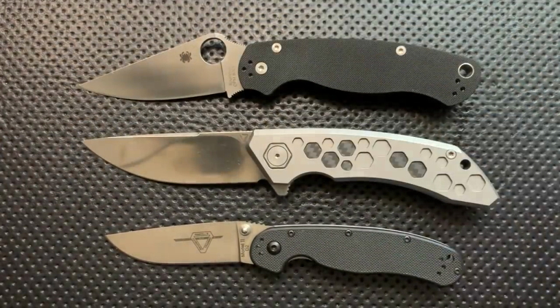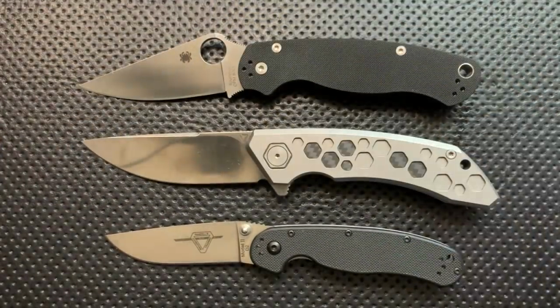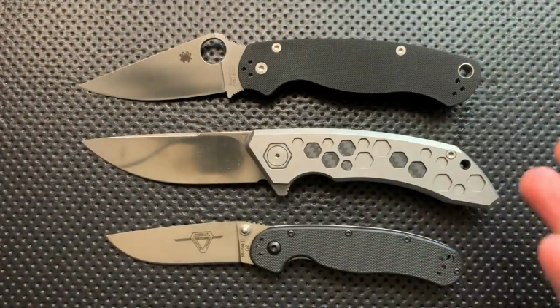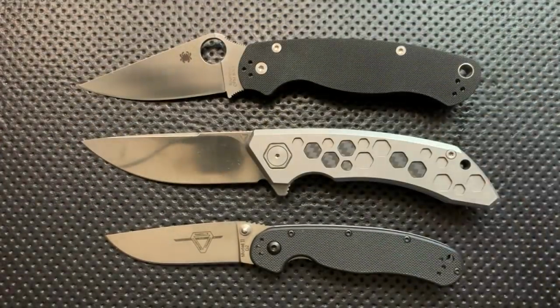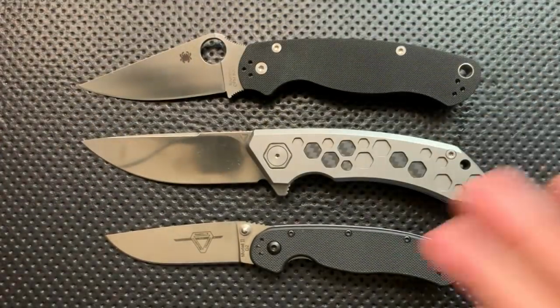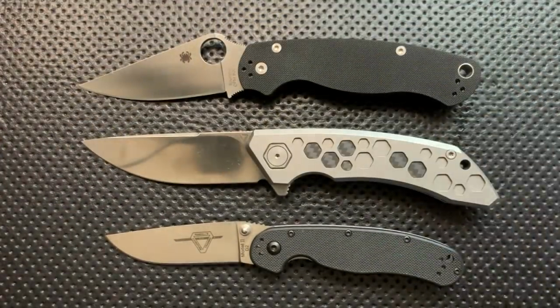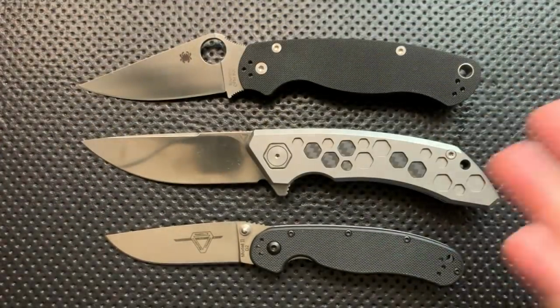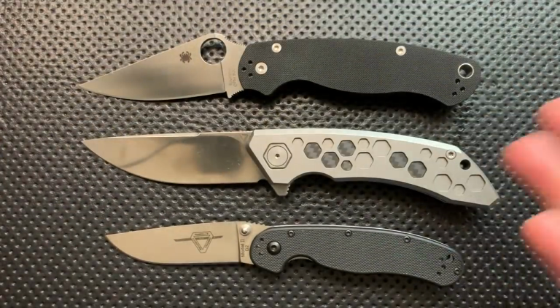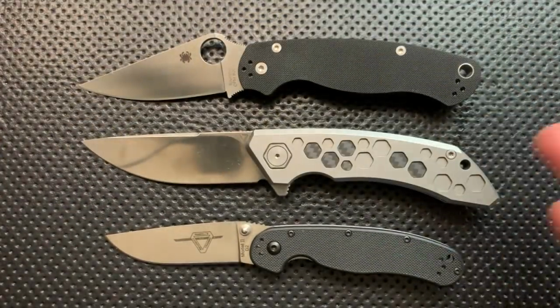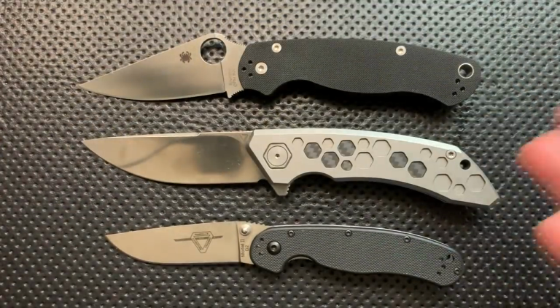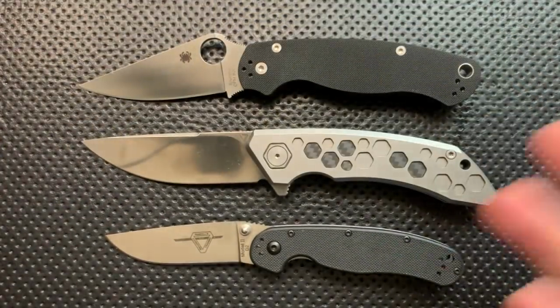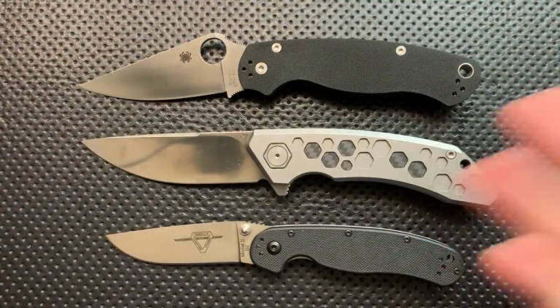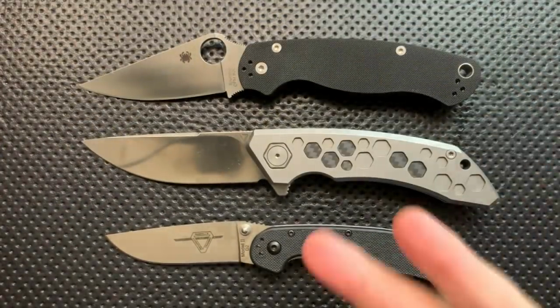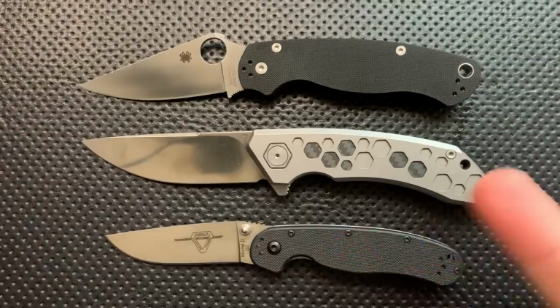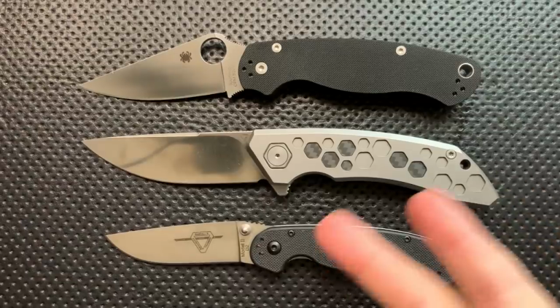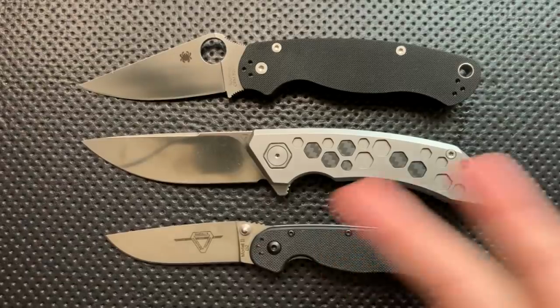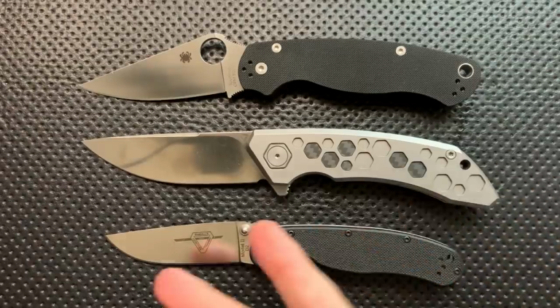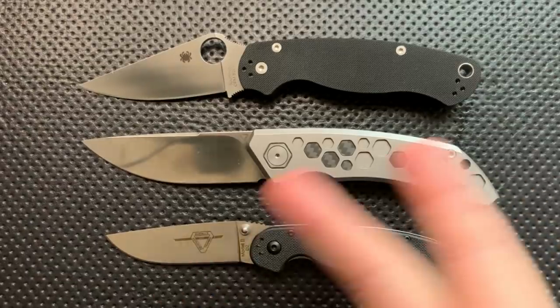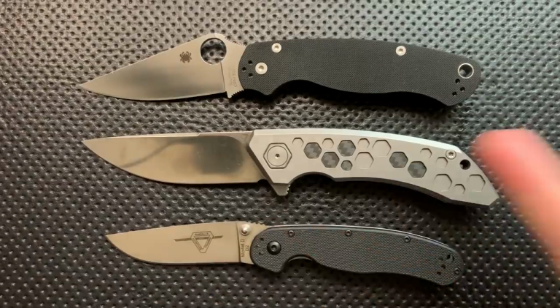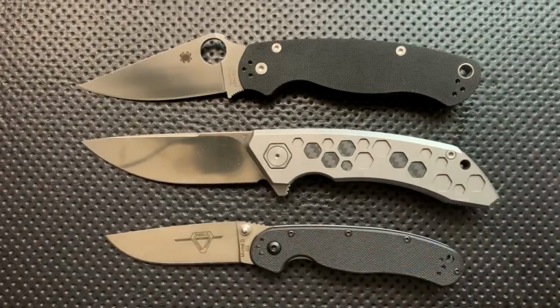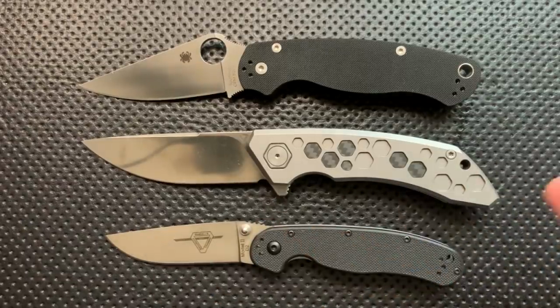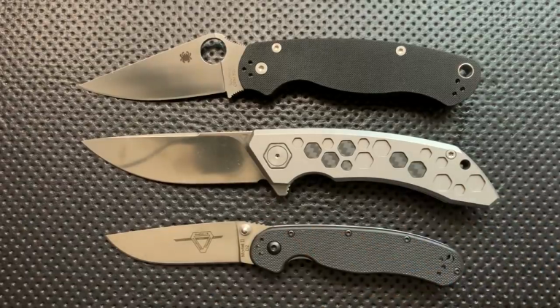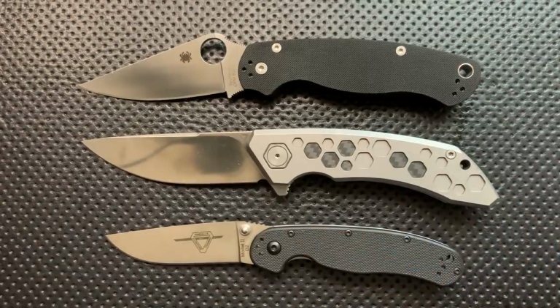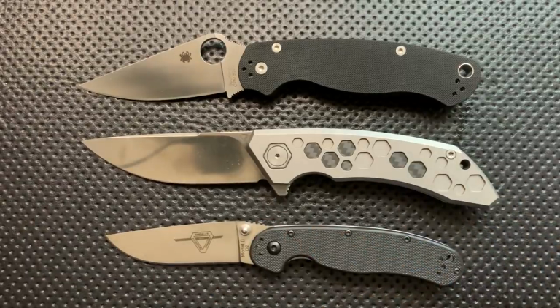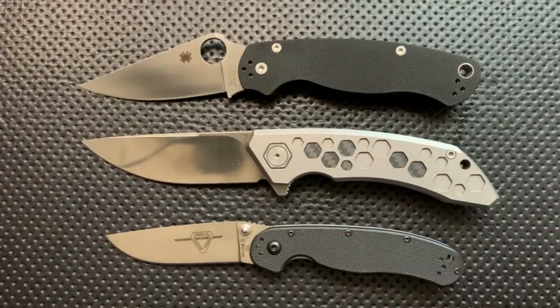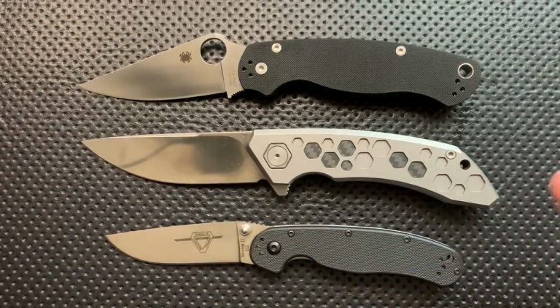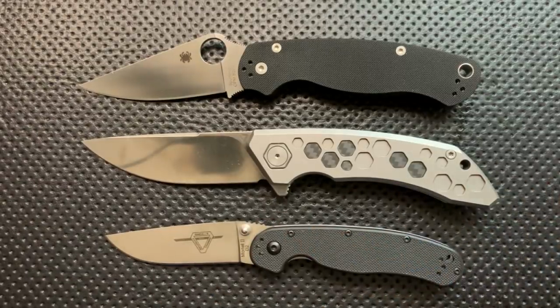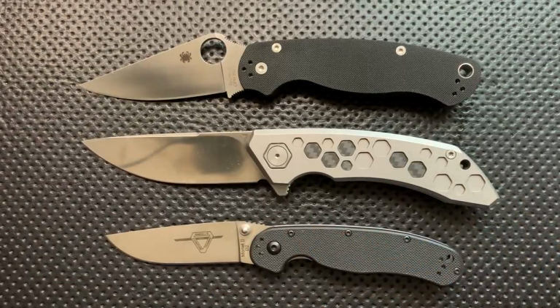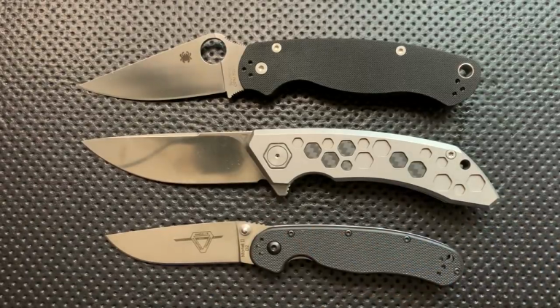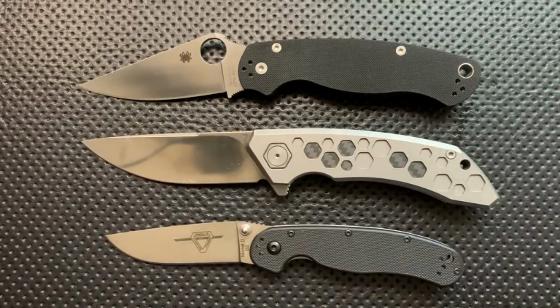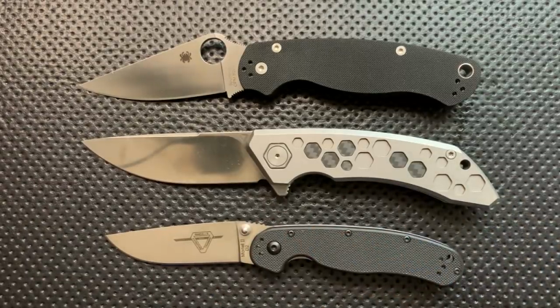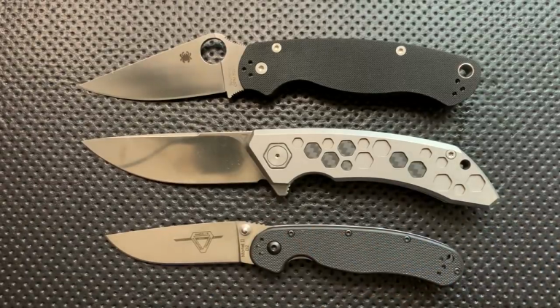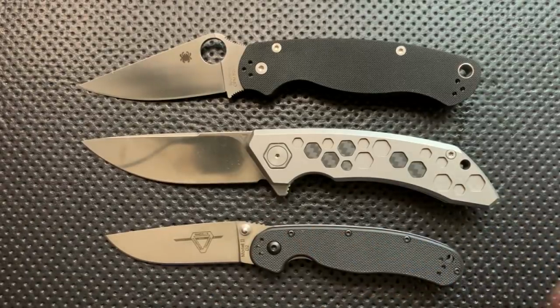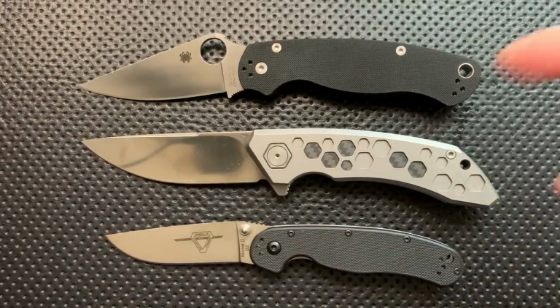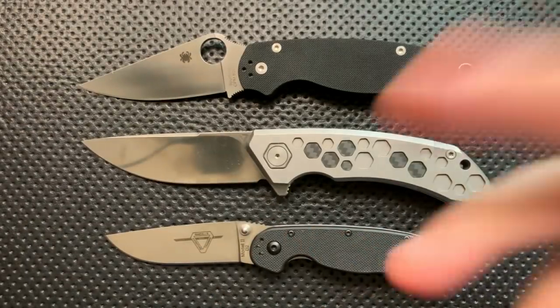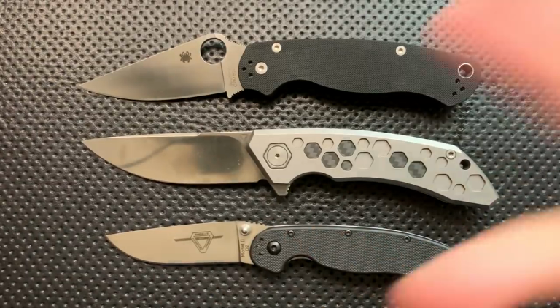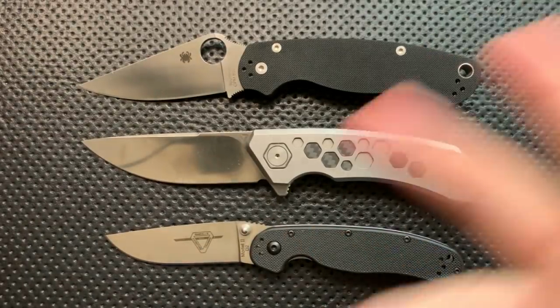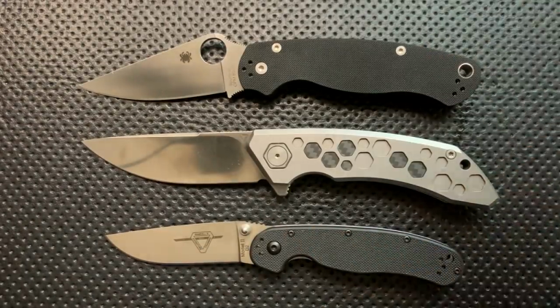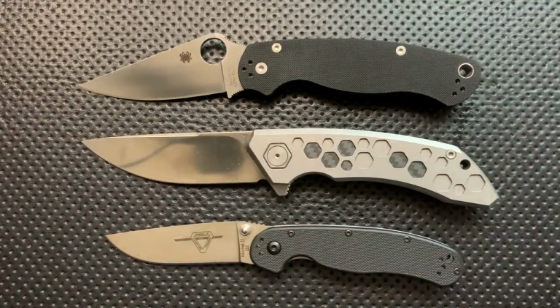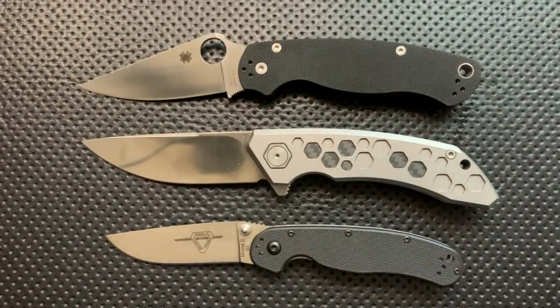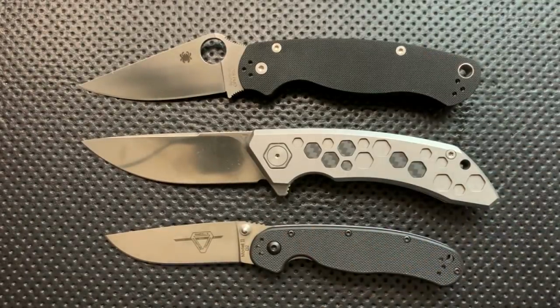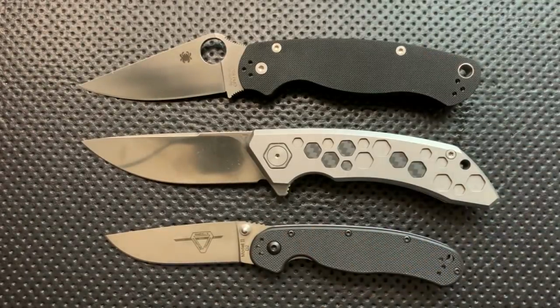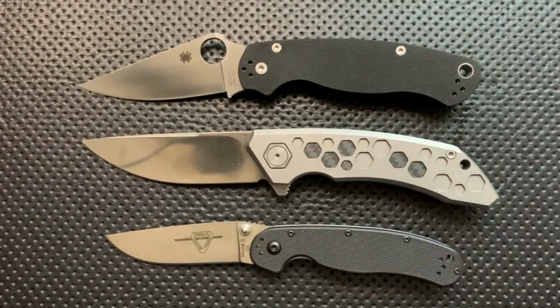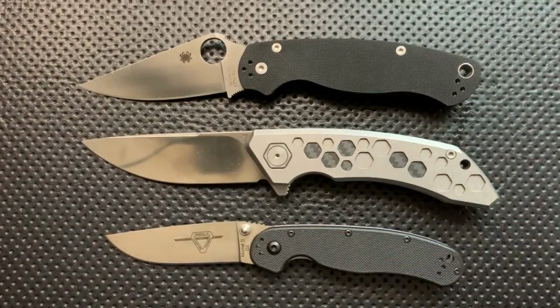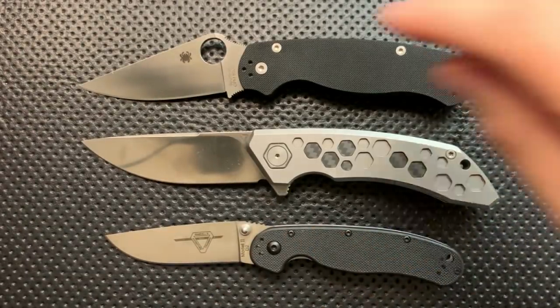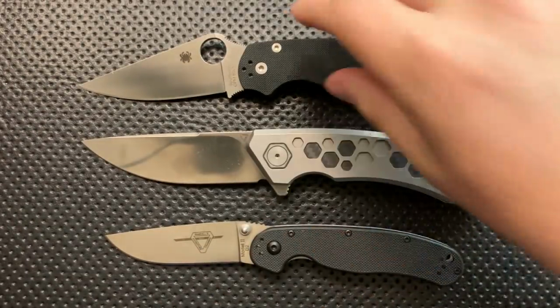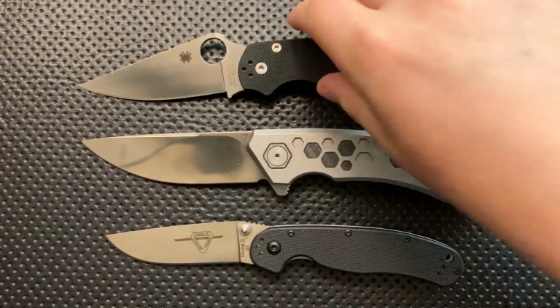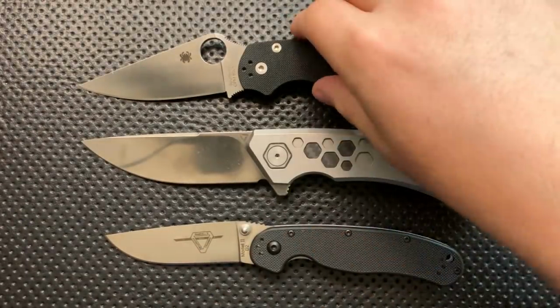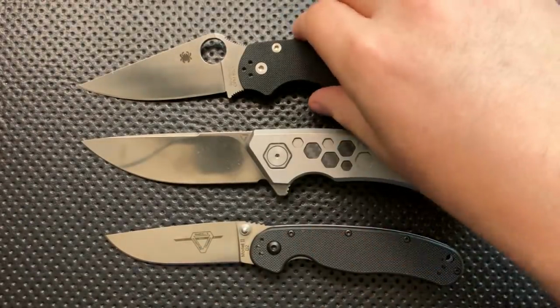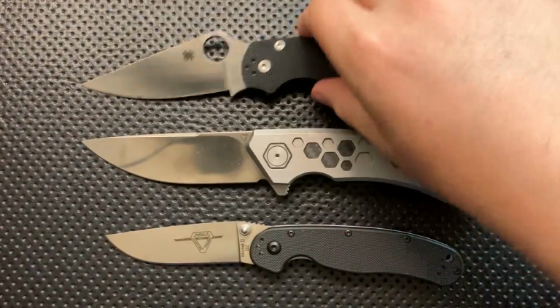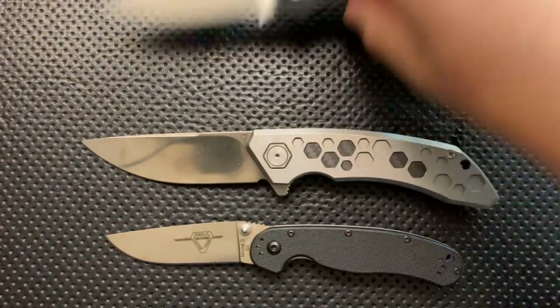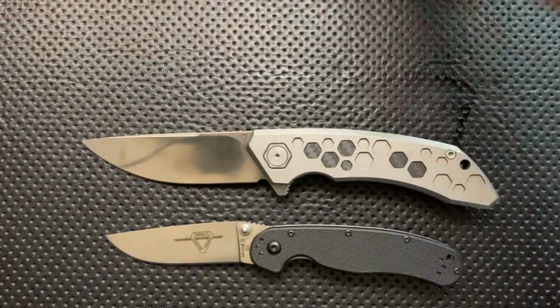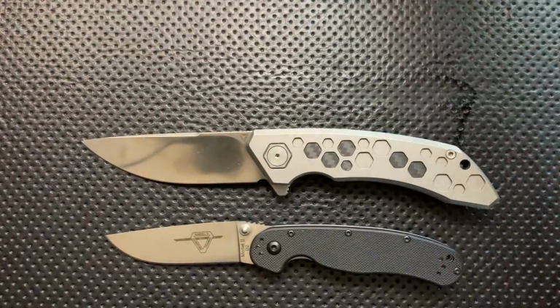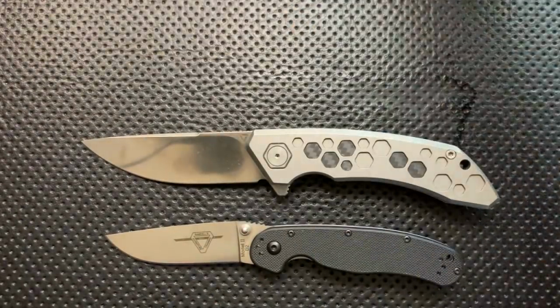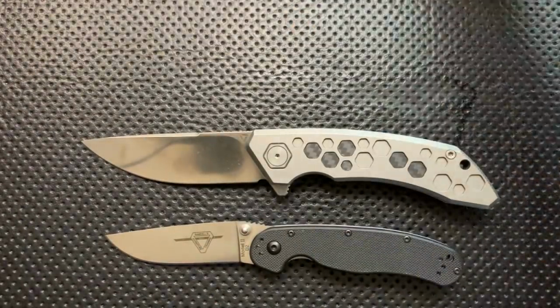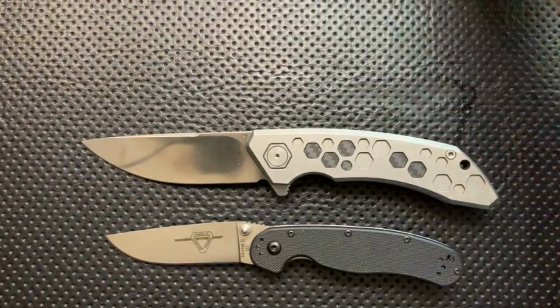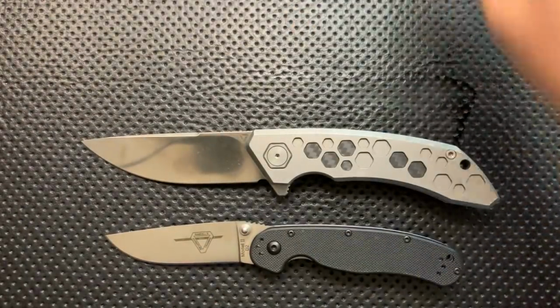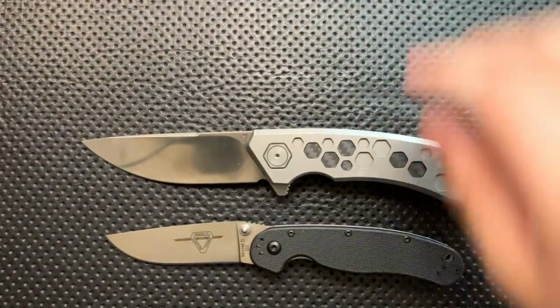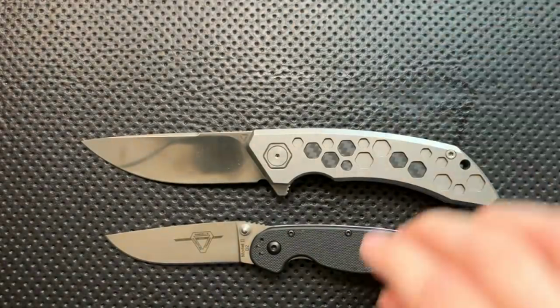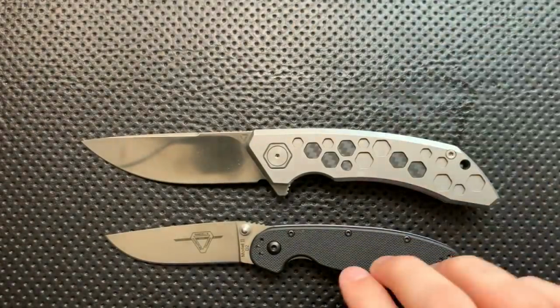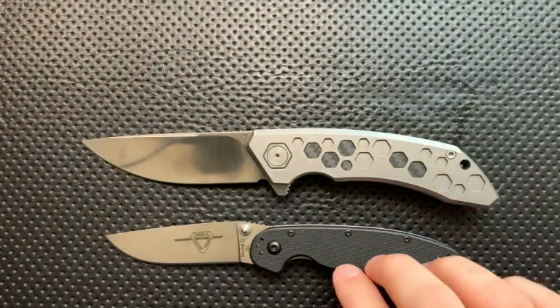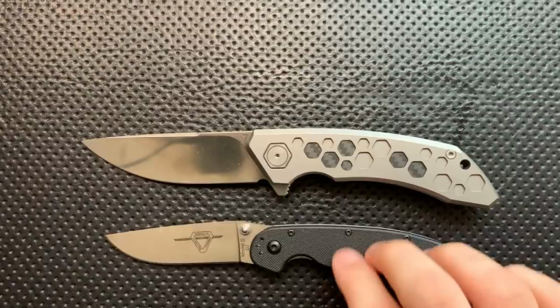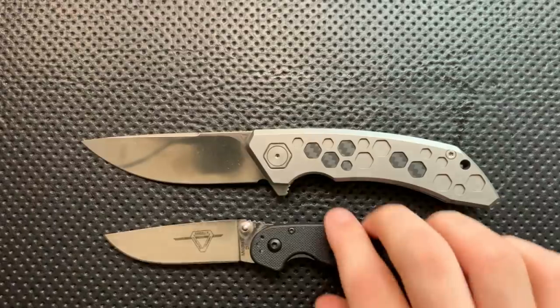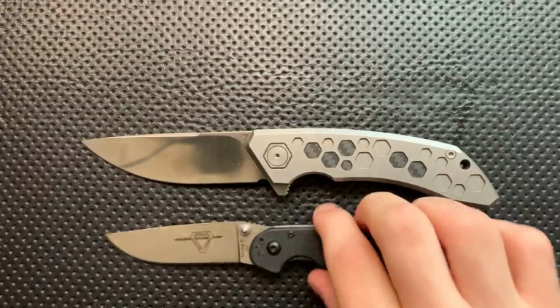This knife feels huge, even though in practice it isn't. It feels a lot bigger than it actually is, which is something I'm a little shocked by. I'm learning something, what can I say?